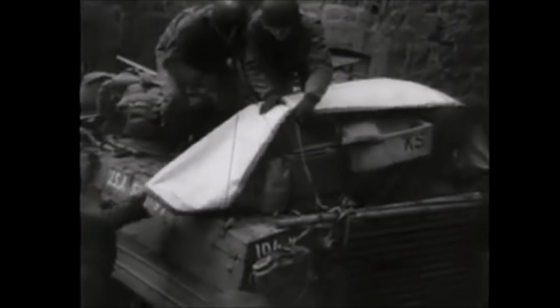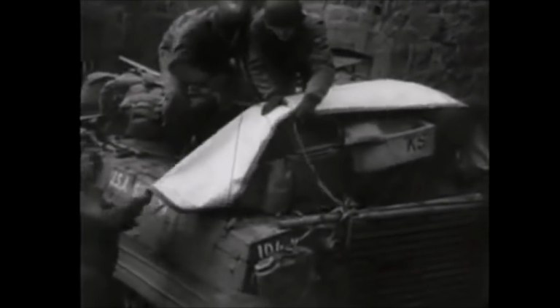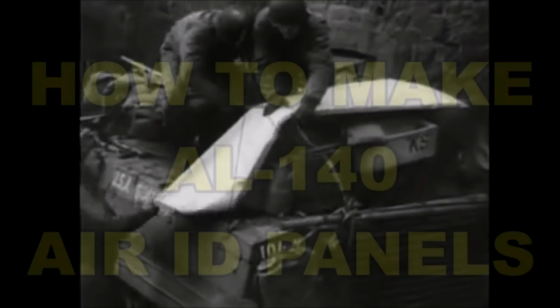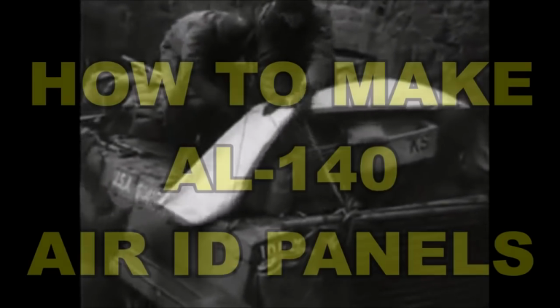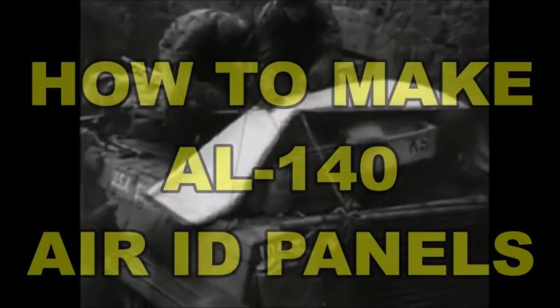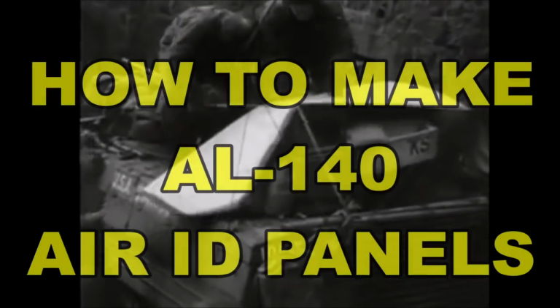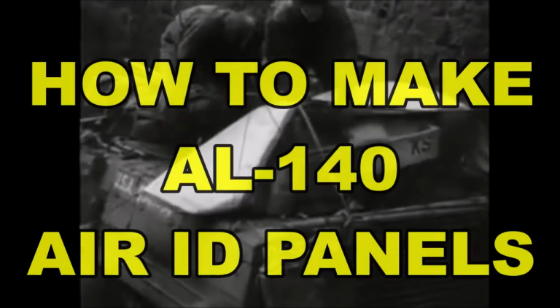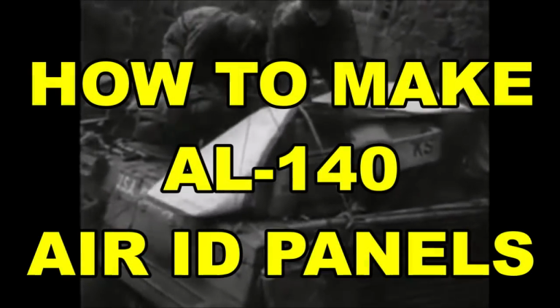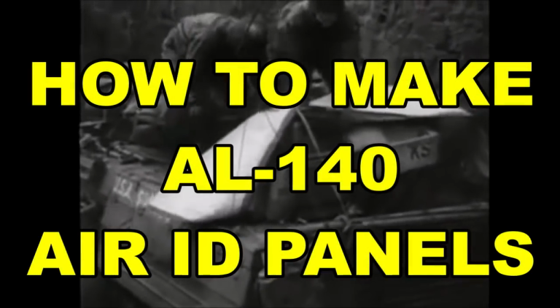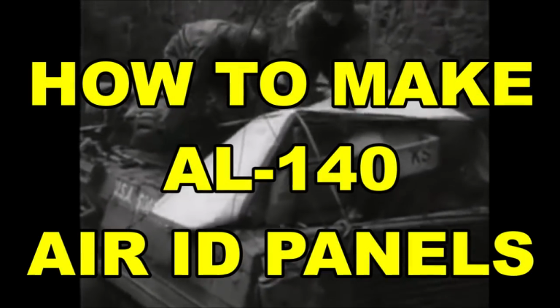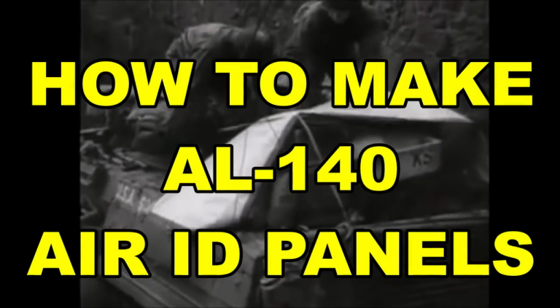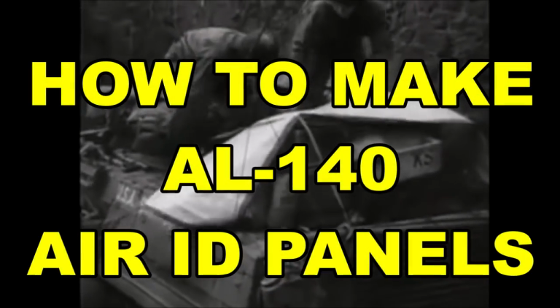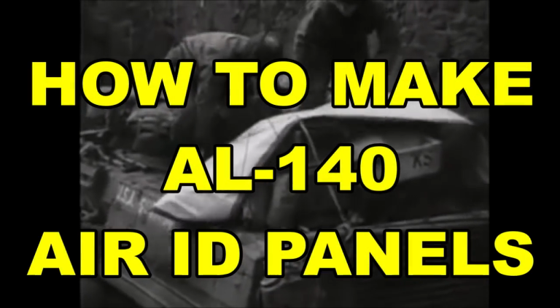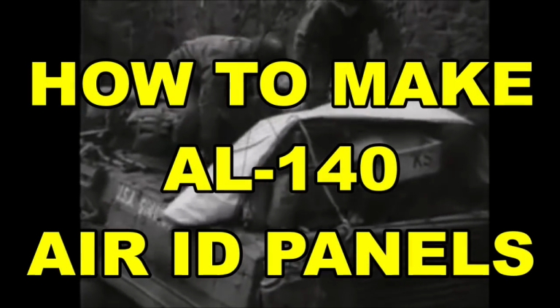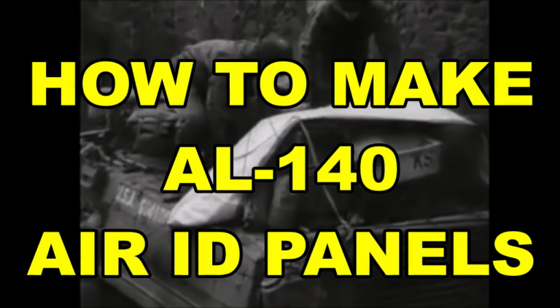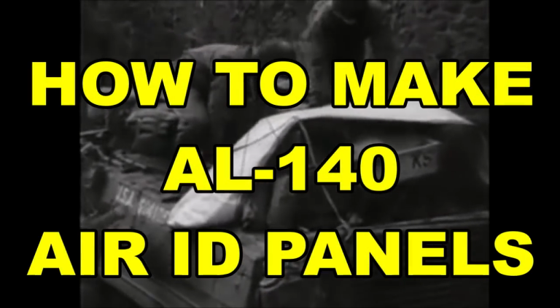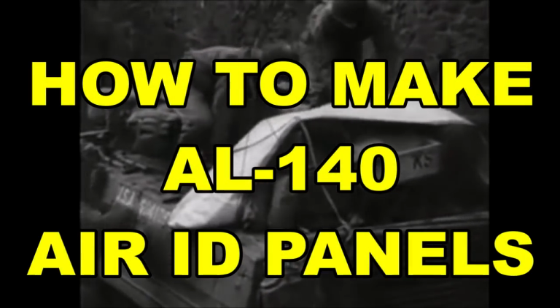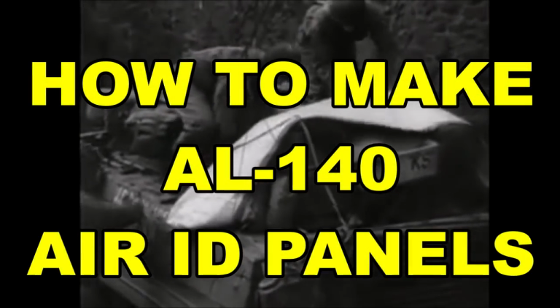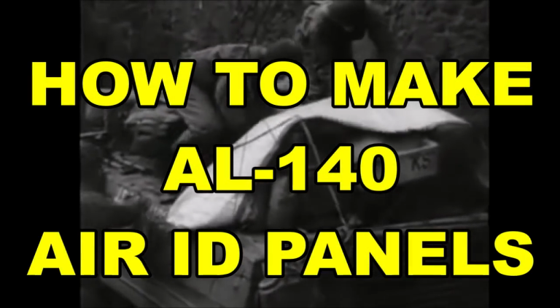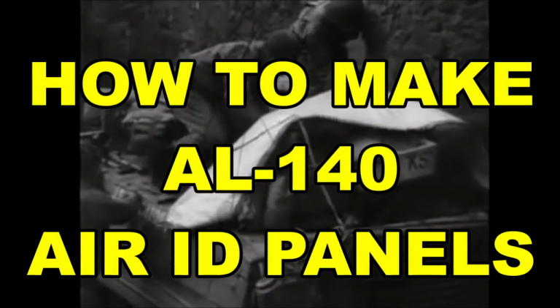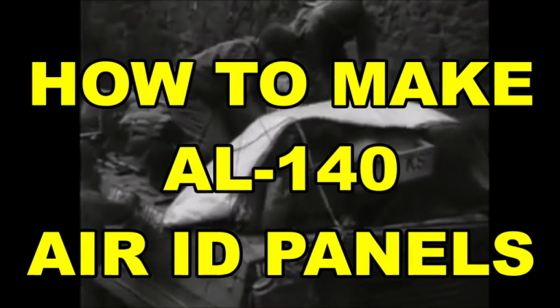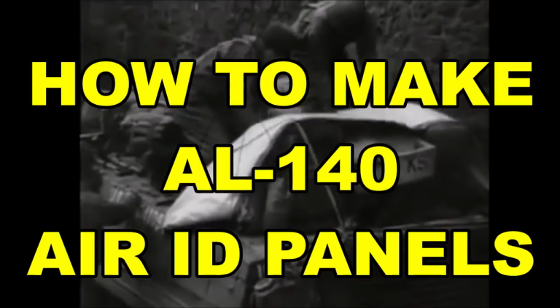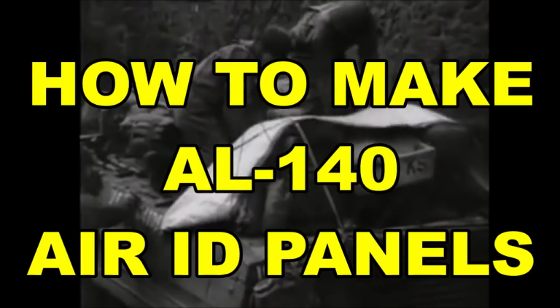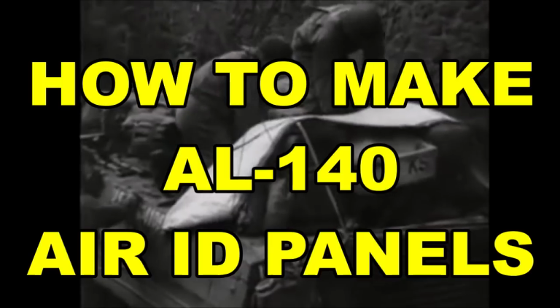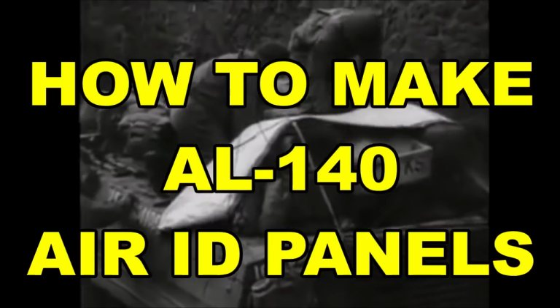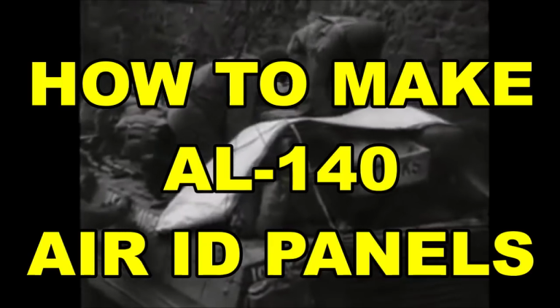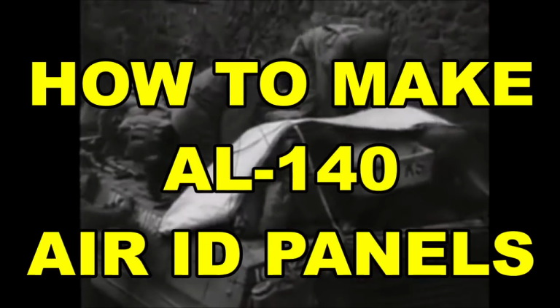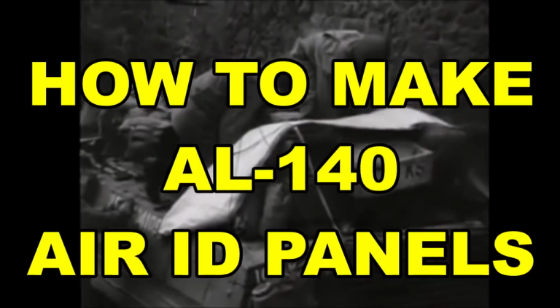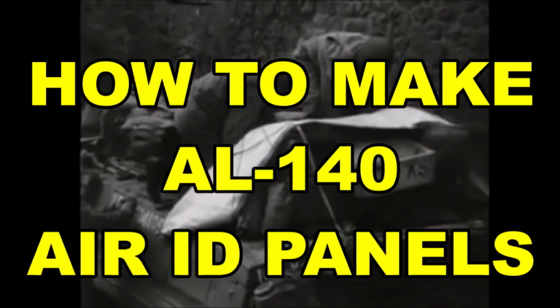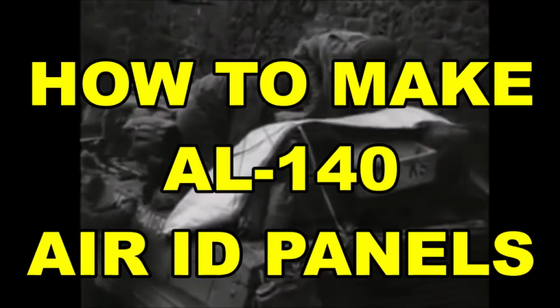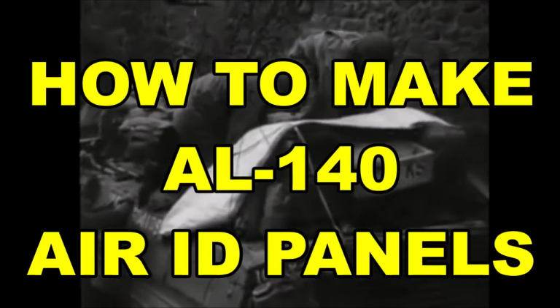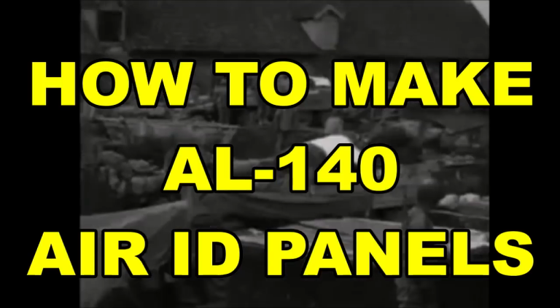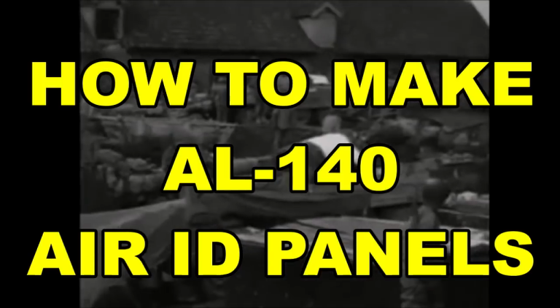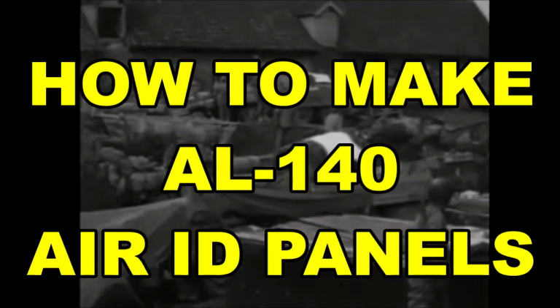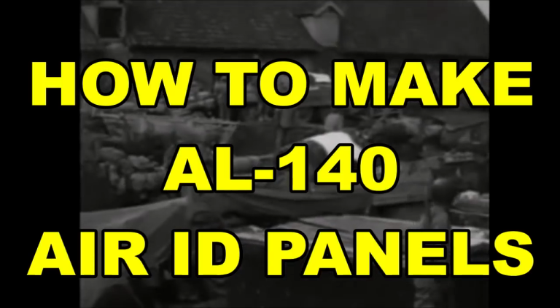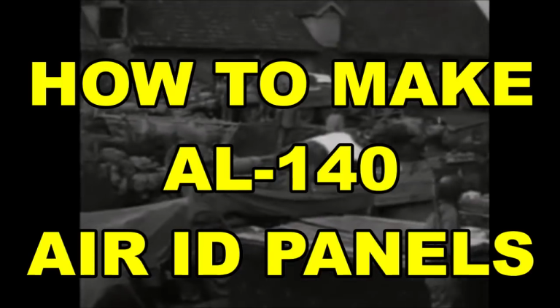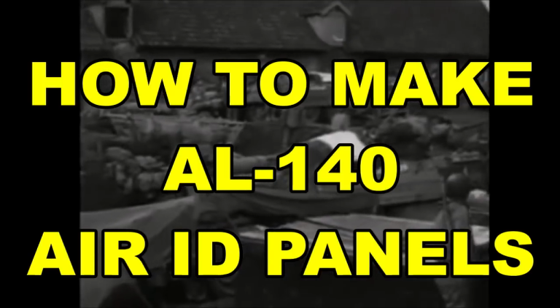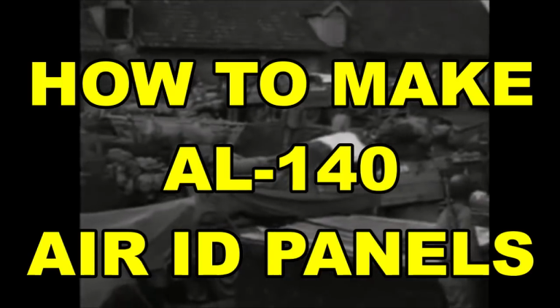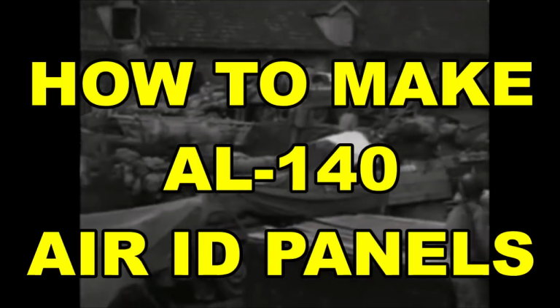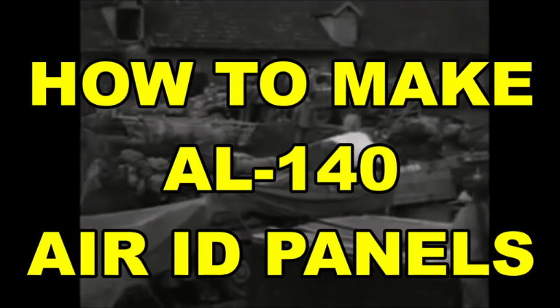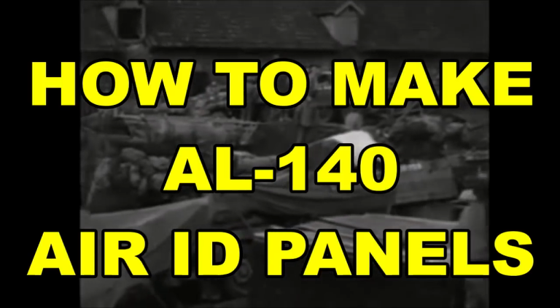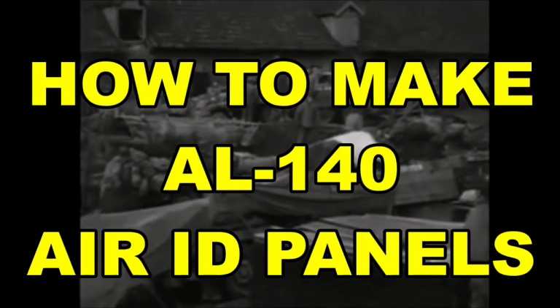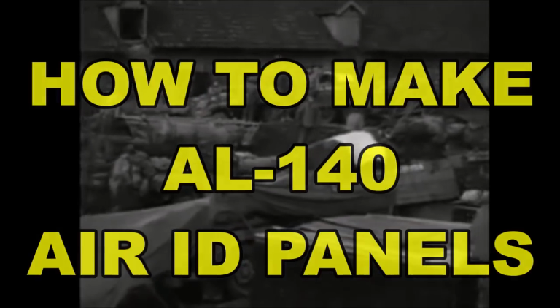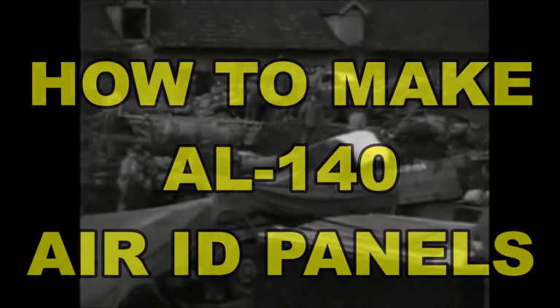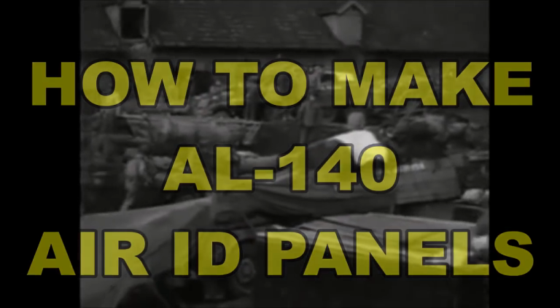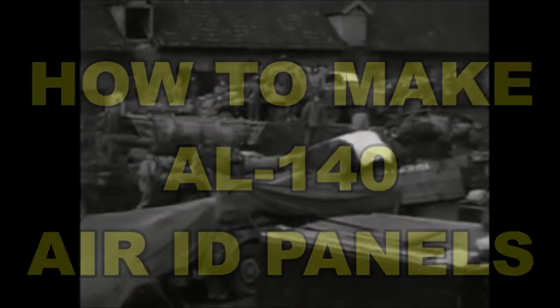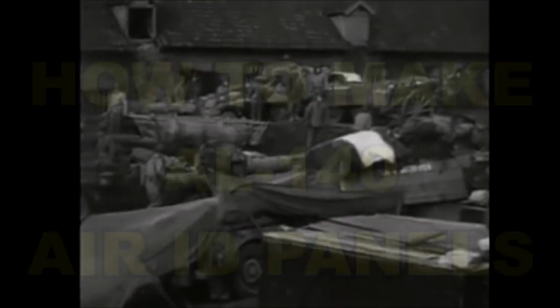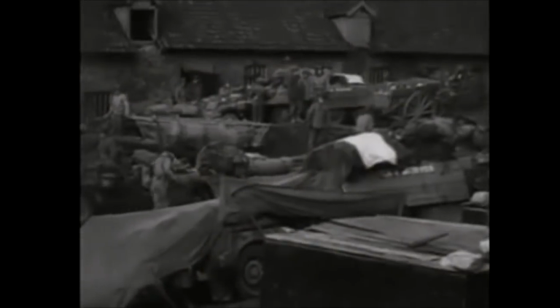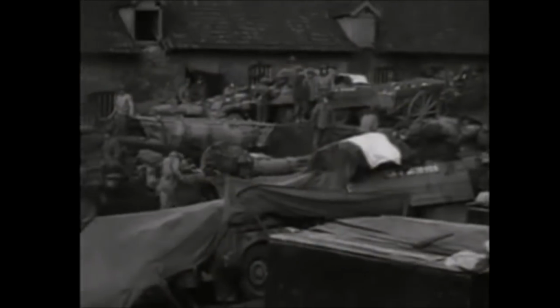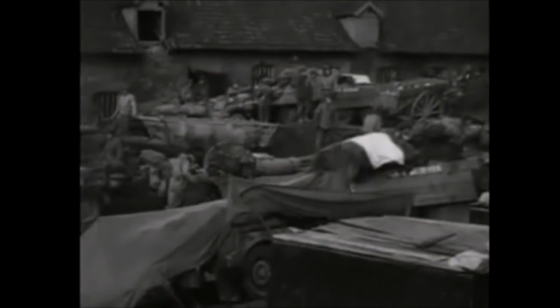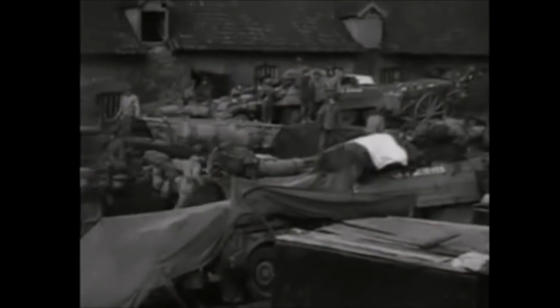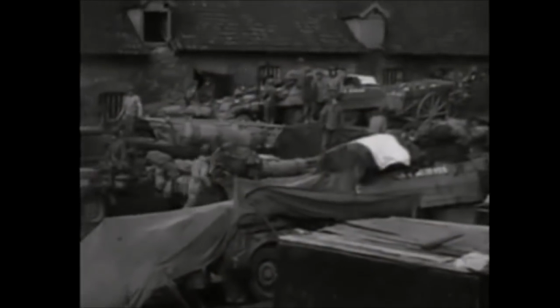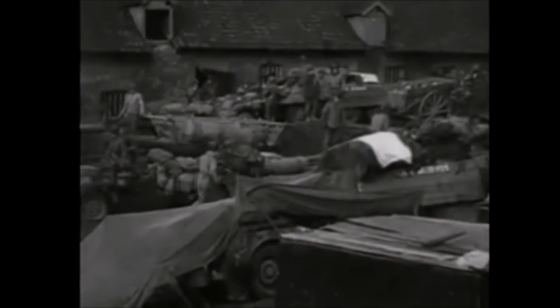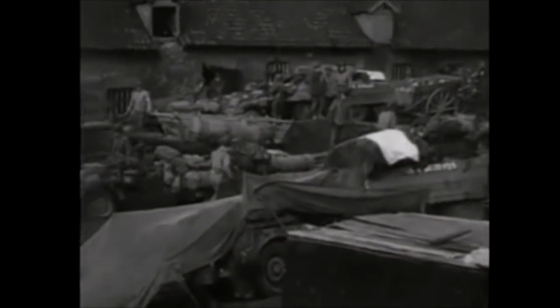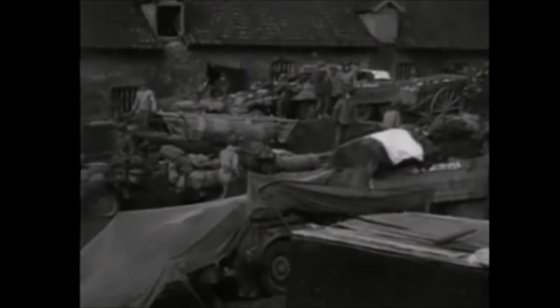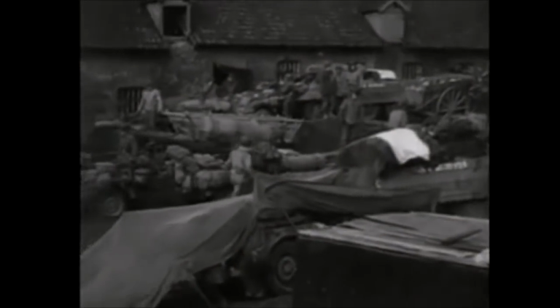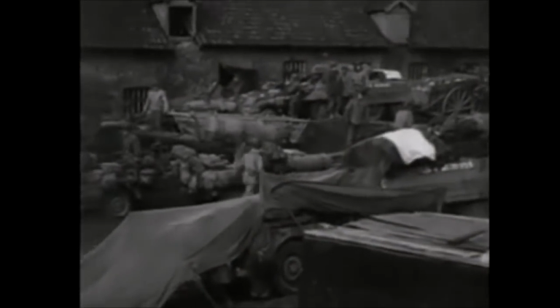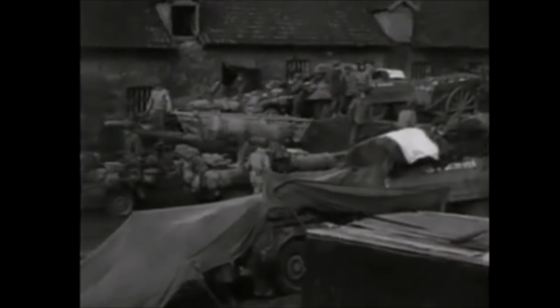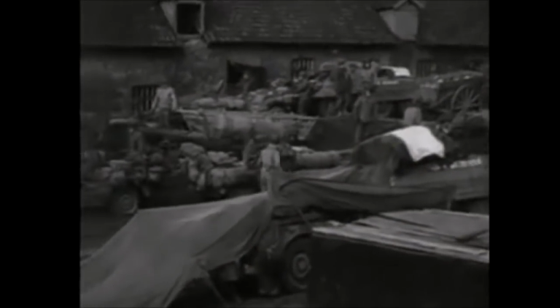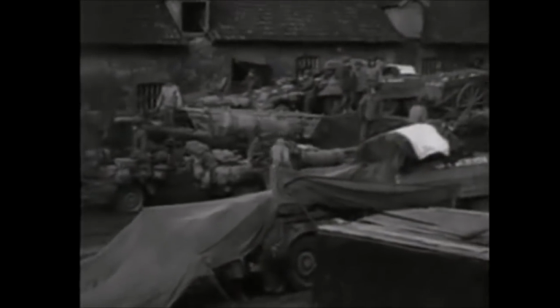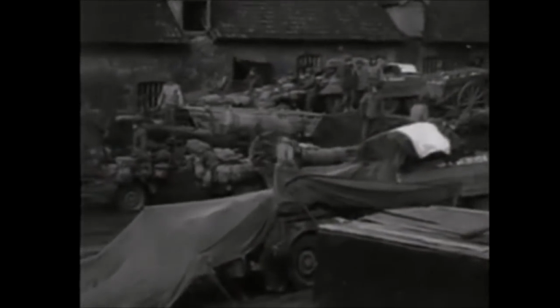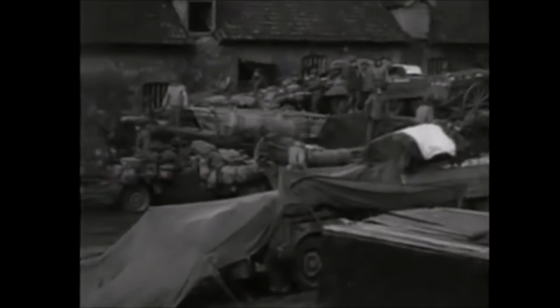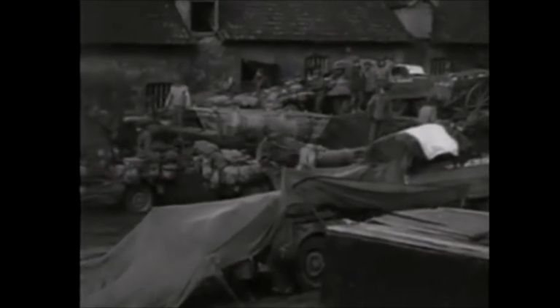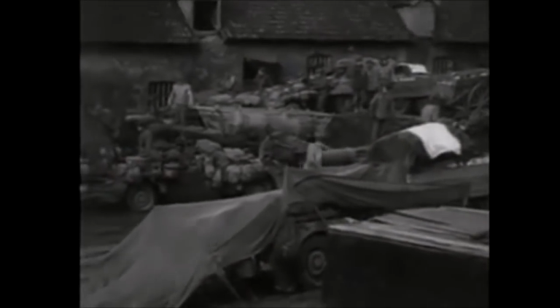Hey guys, Shane here, welcome to this tutorial where we are going to be taking a look at creating US Army World War II area recognition panels.